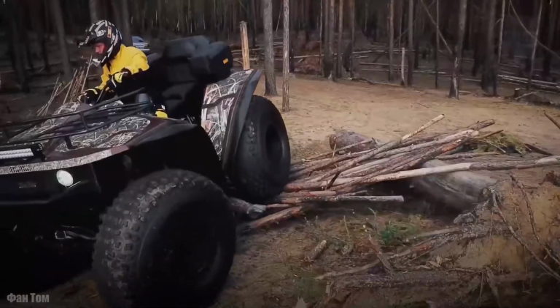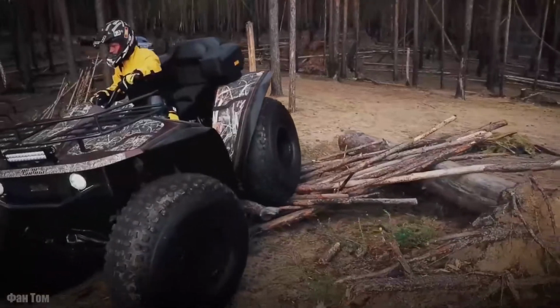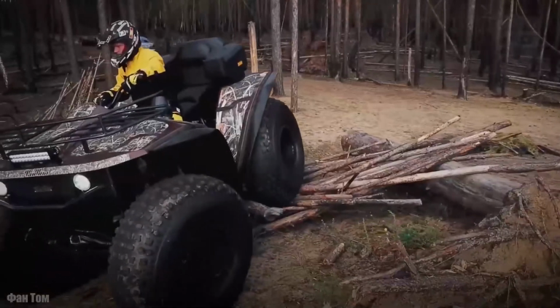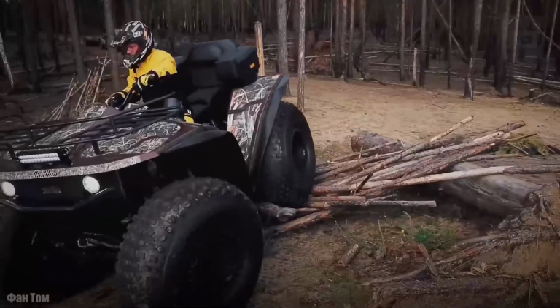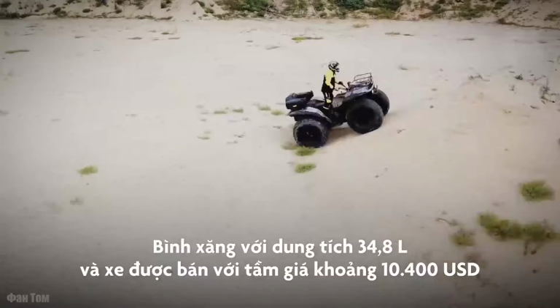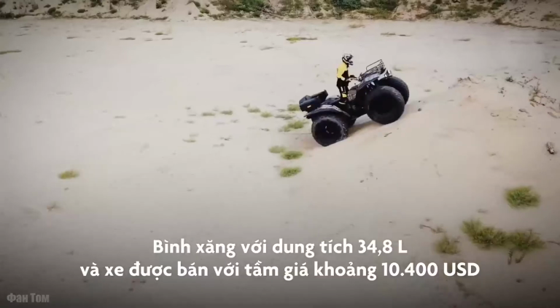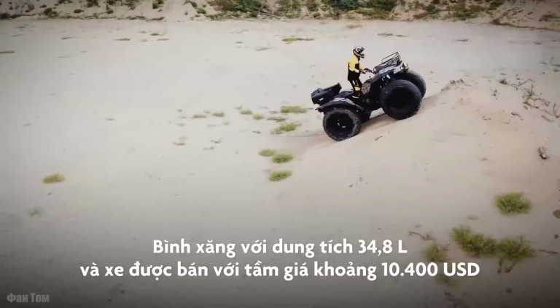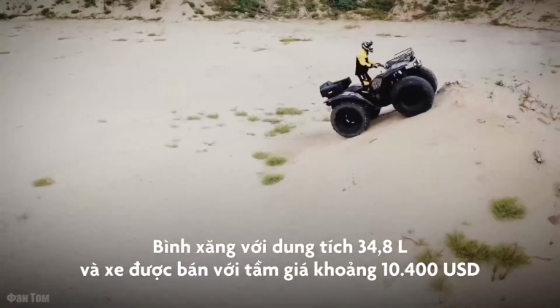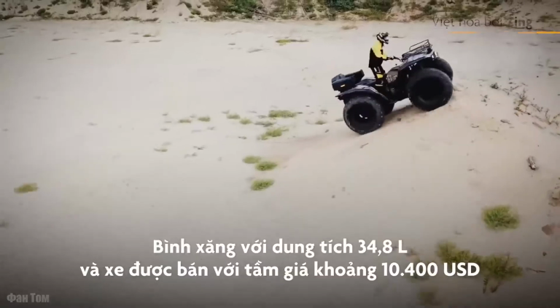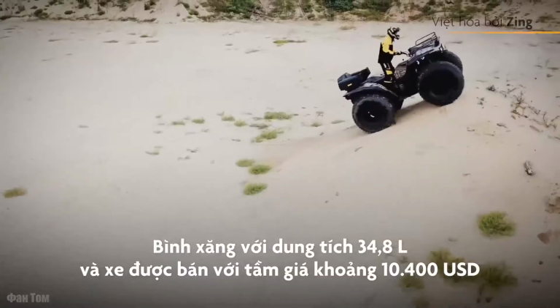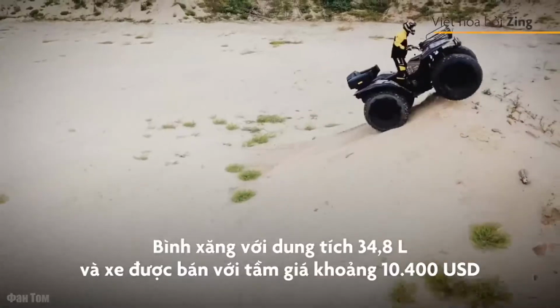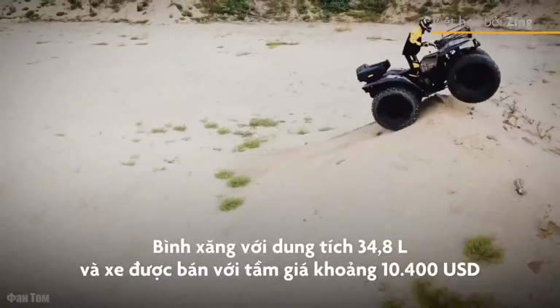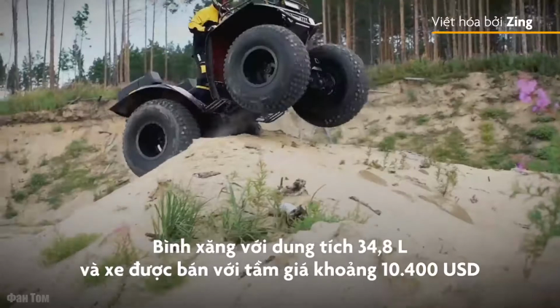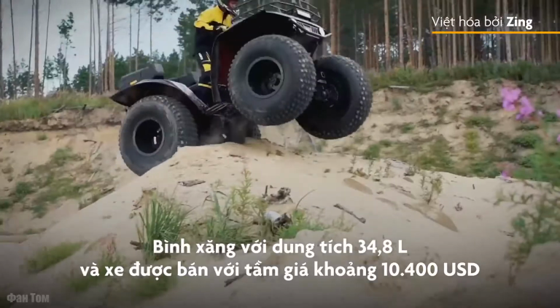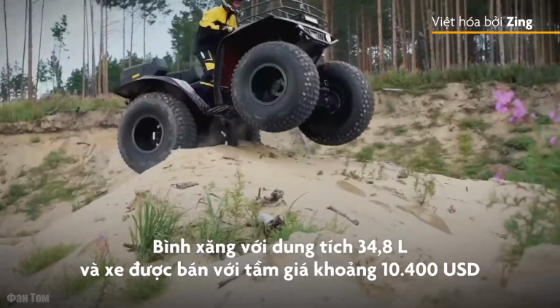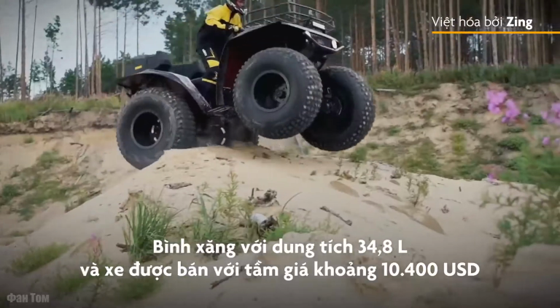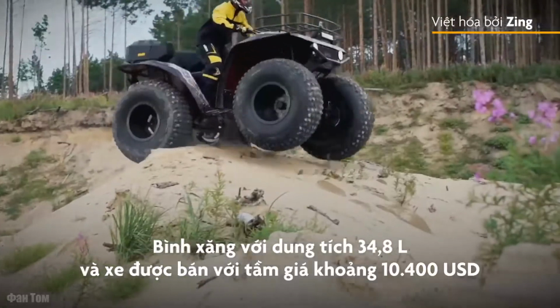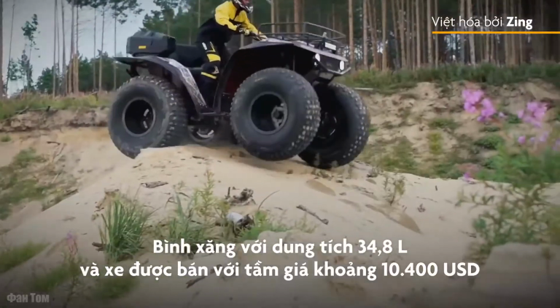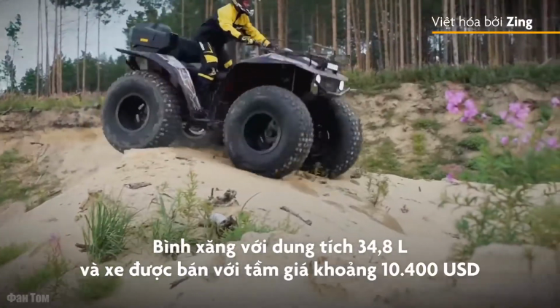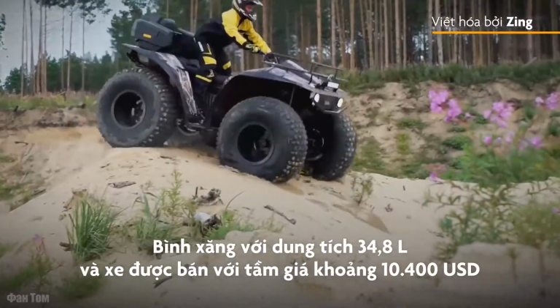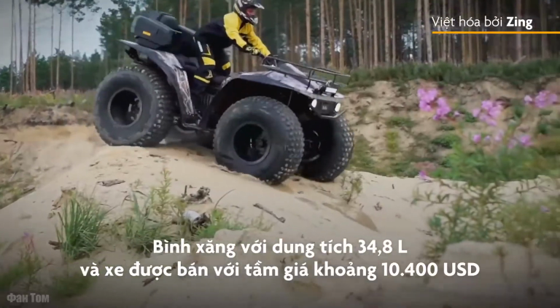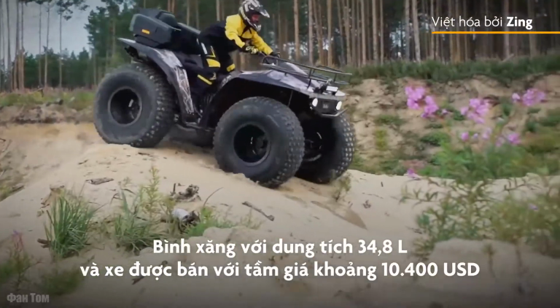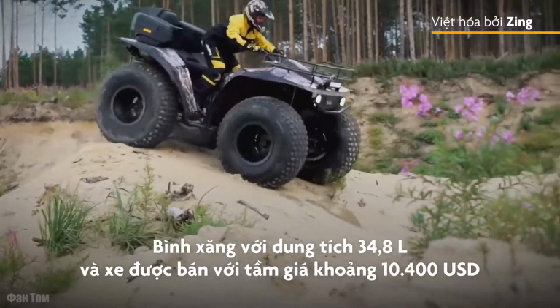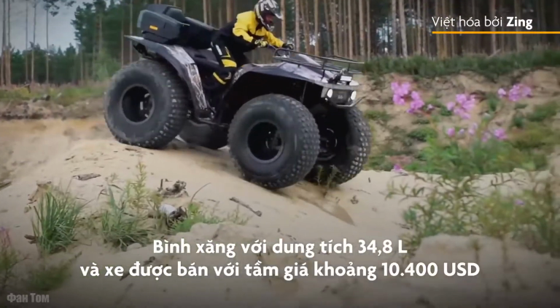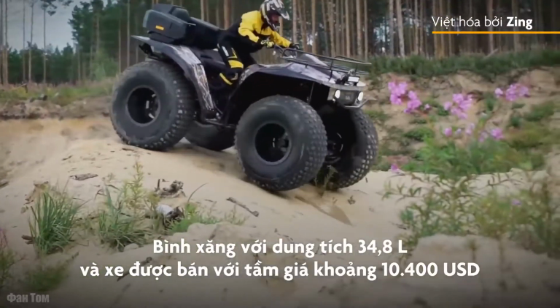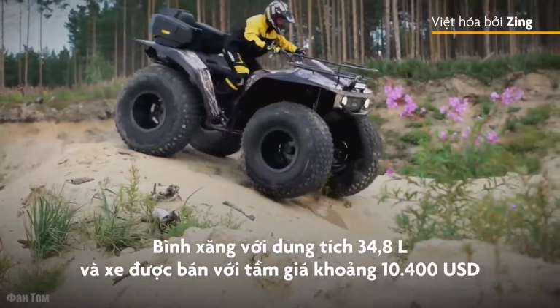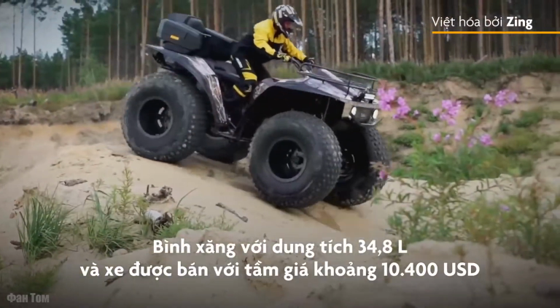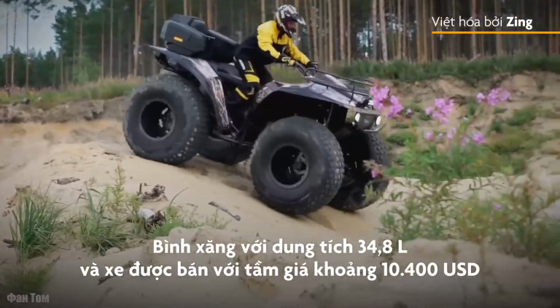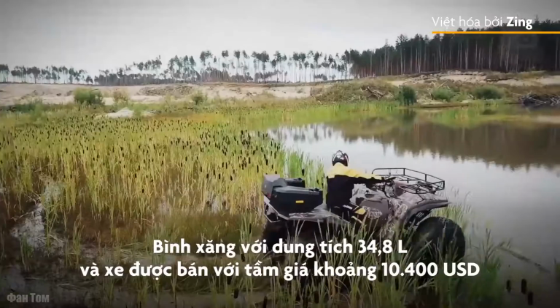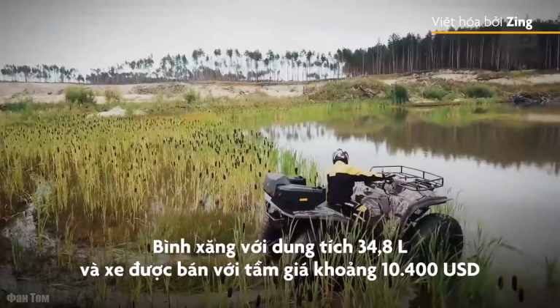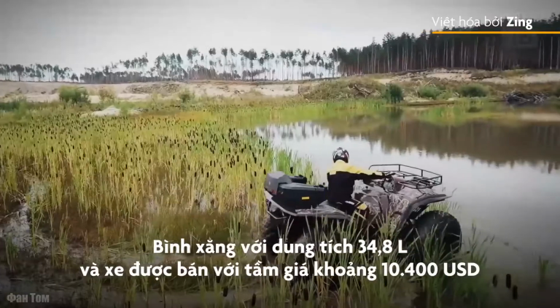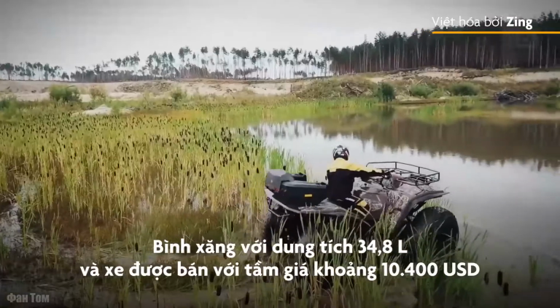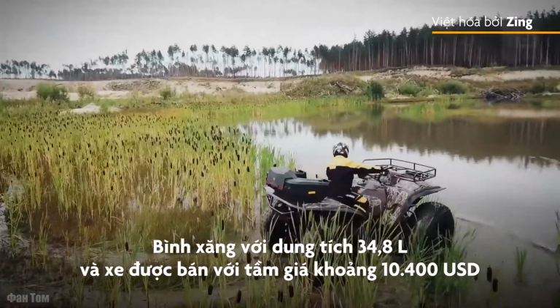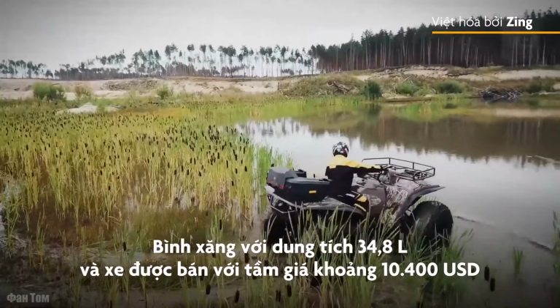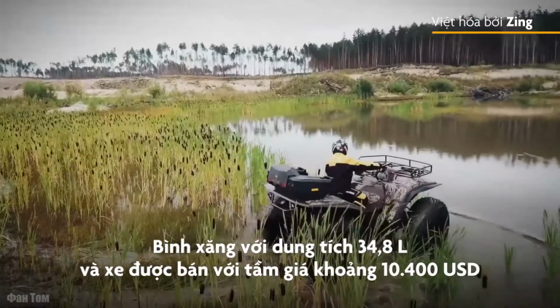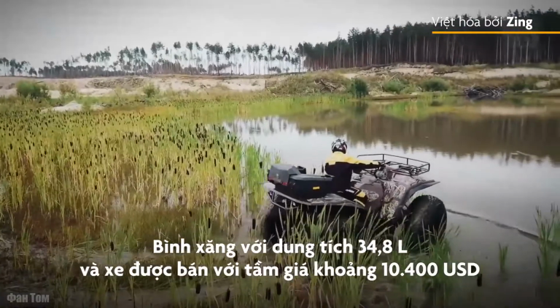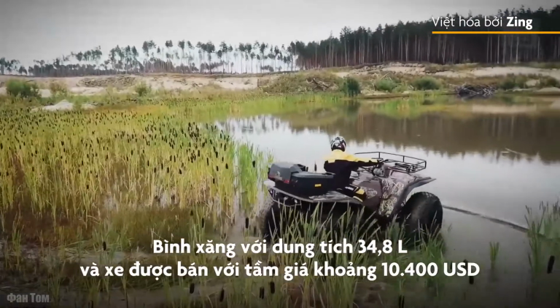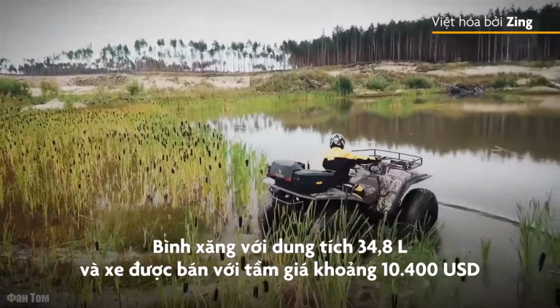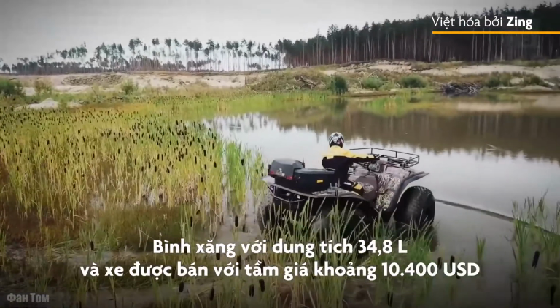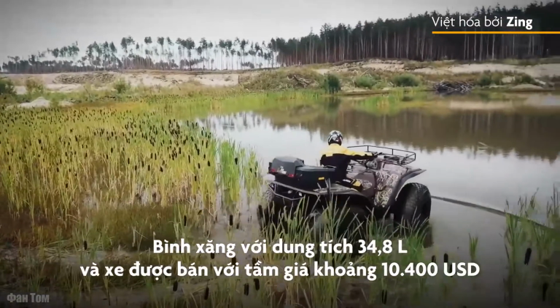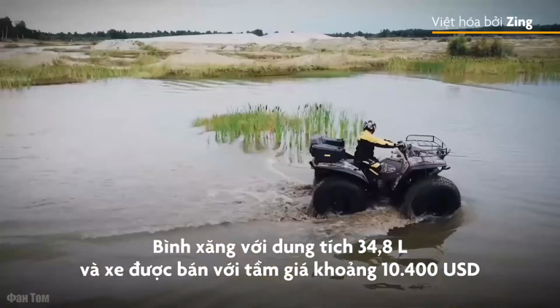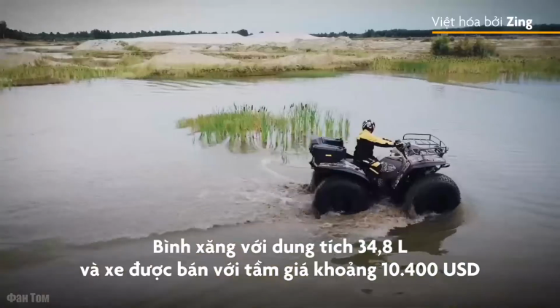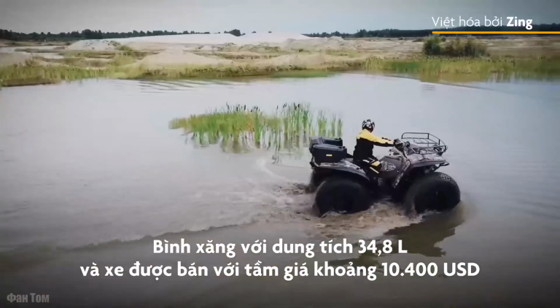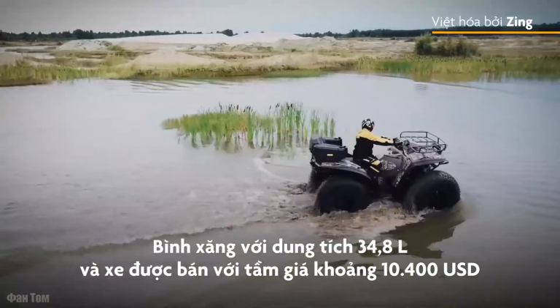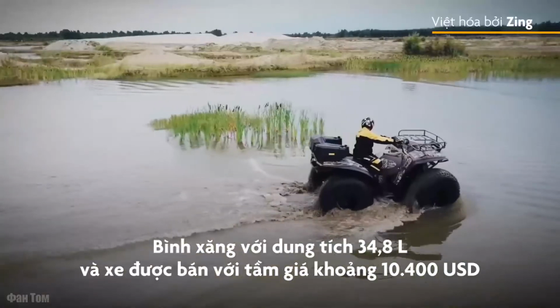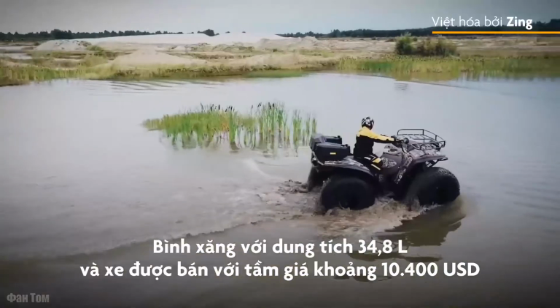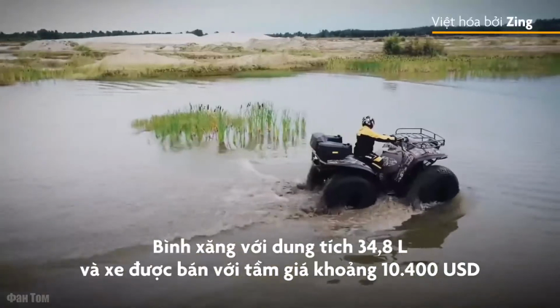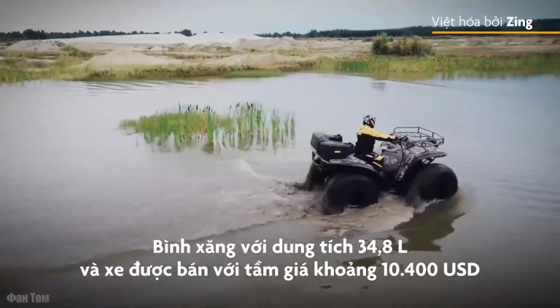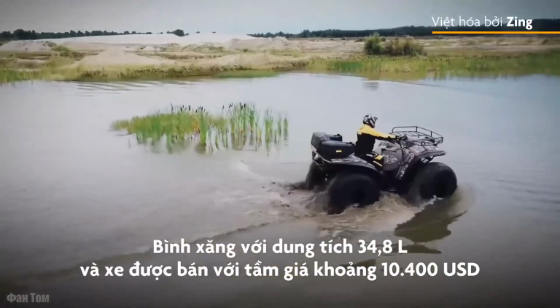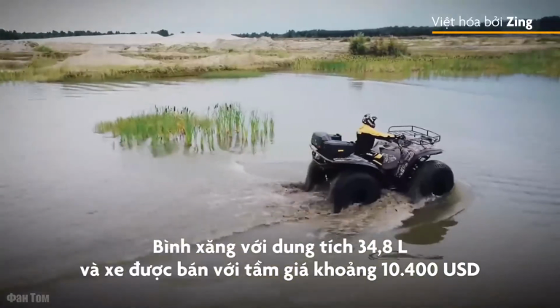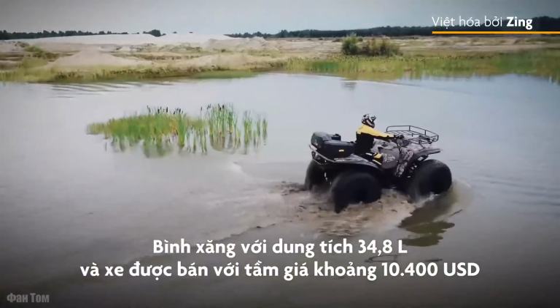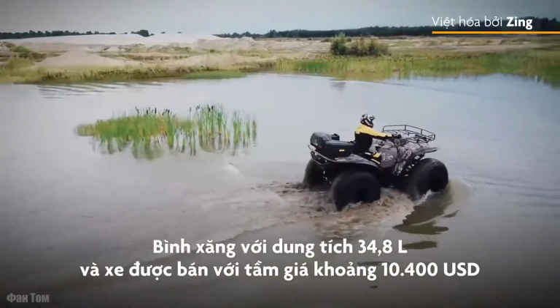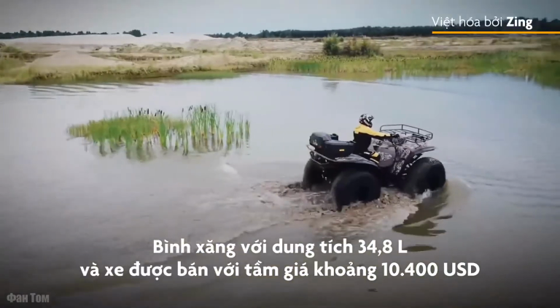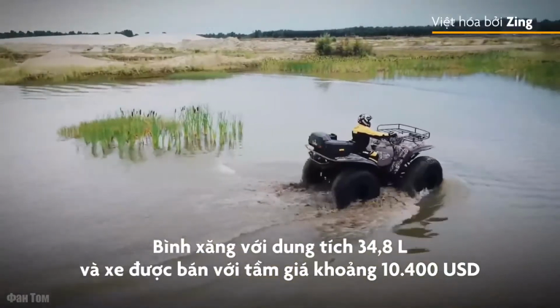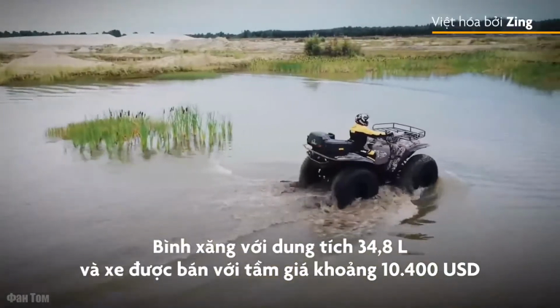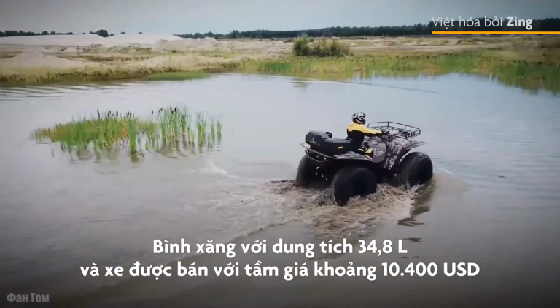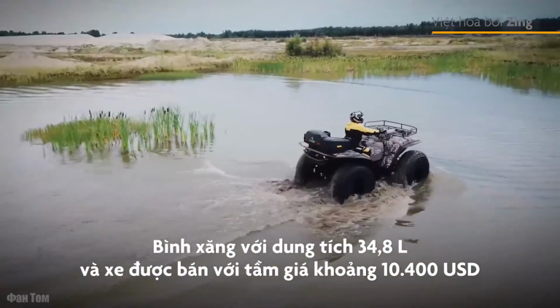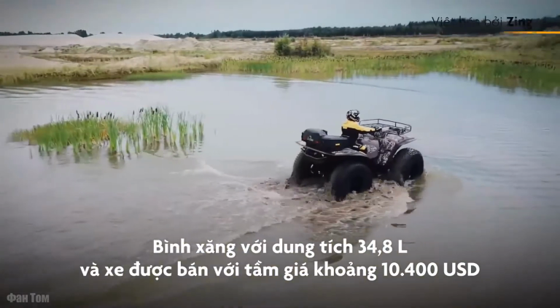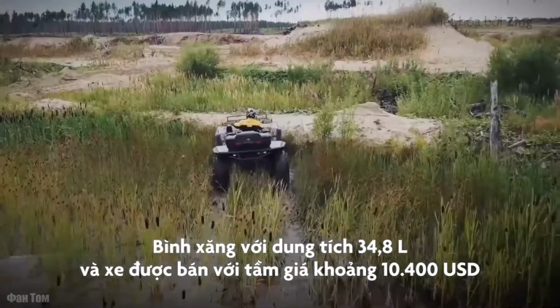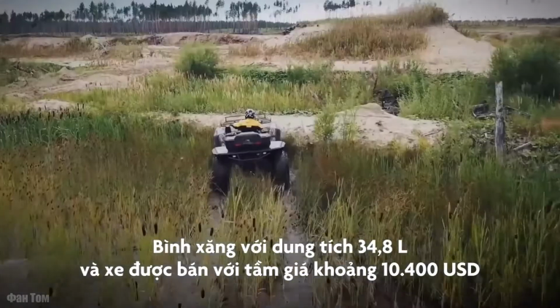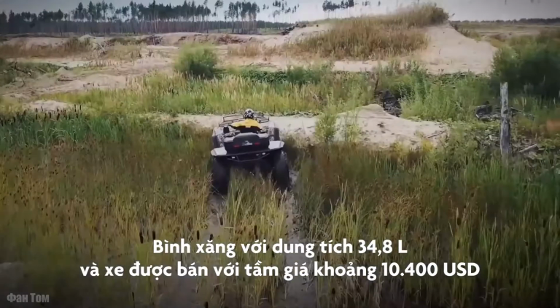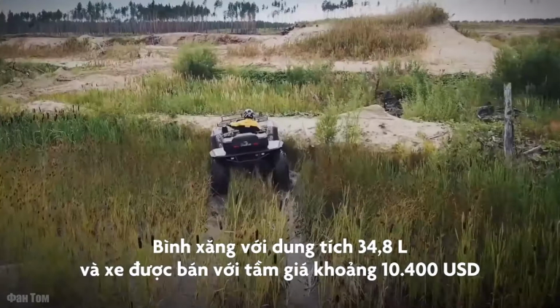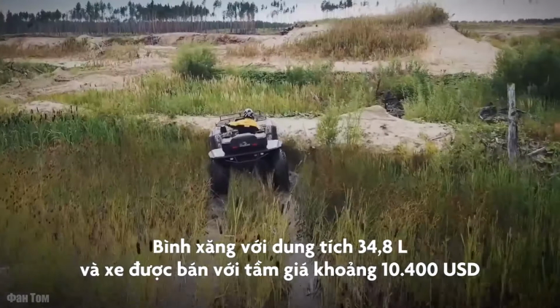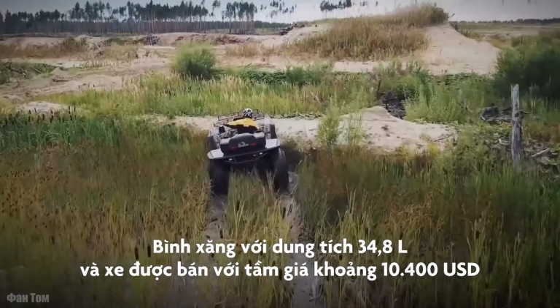It has a fuel tank with 9.2 gallons of capacity and an approximate price of $10,400.